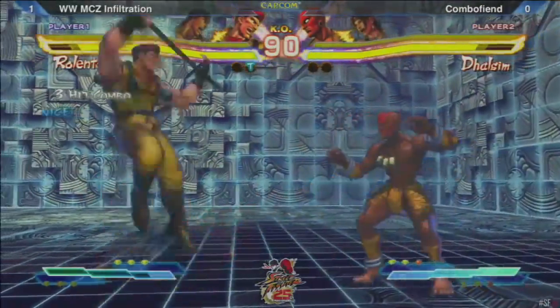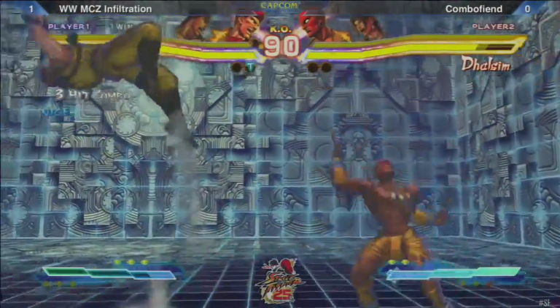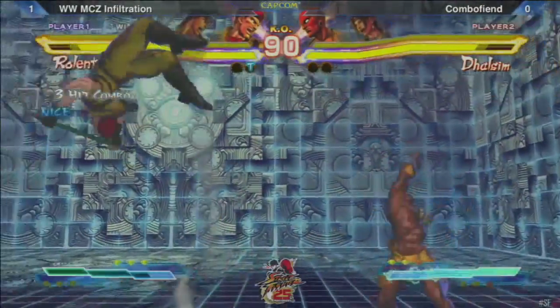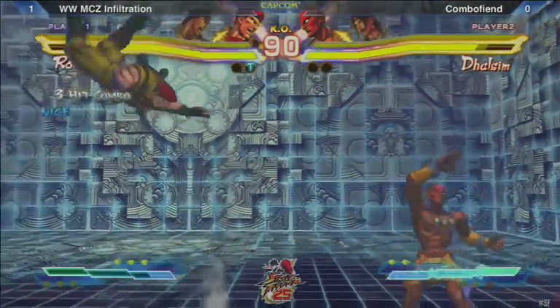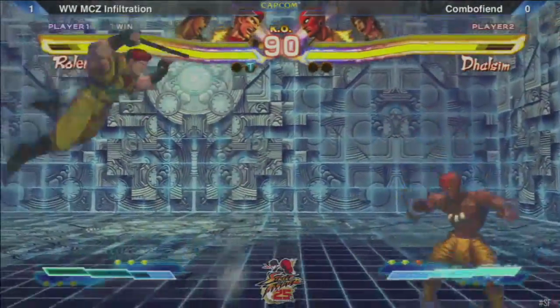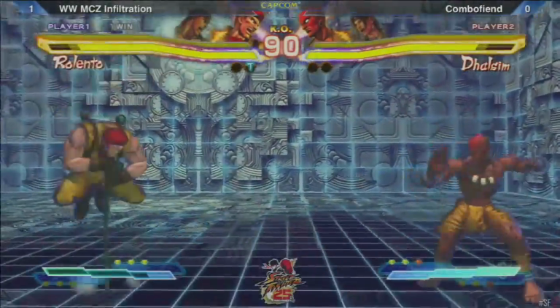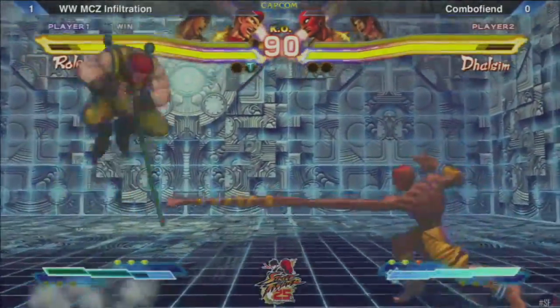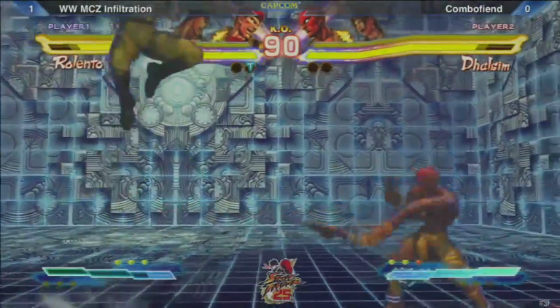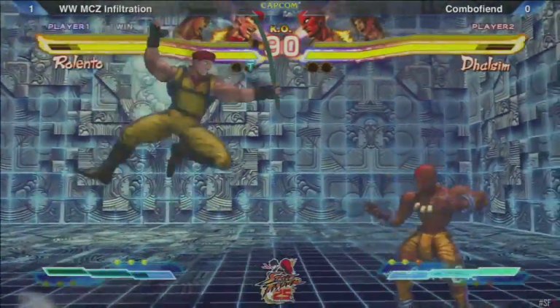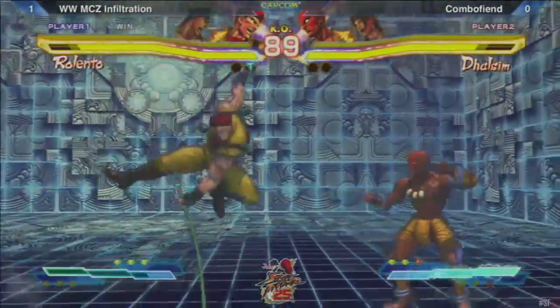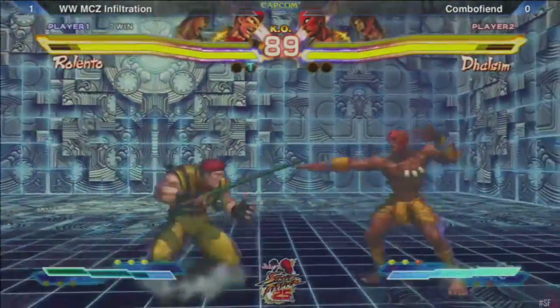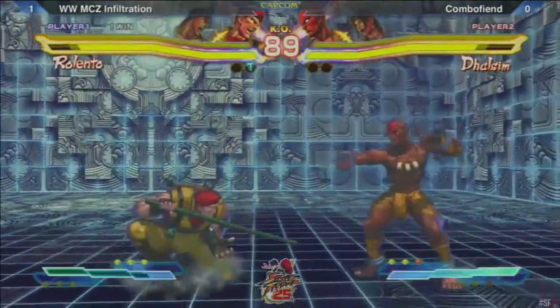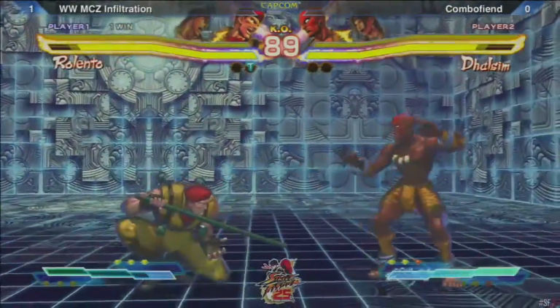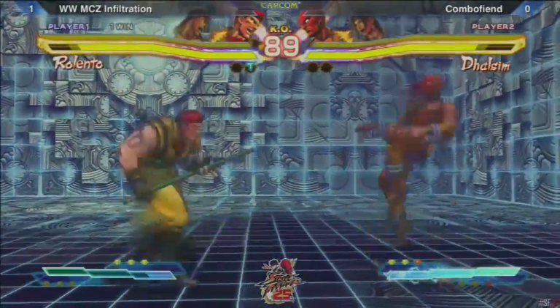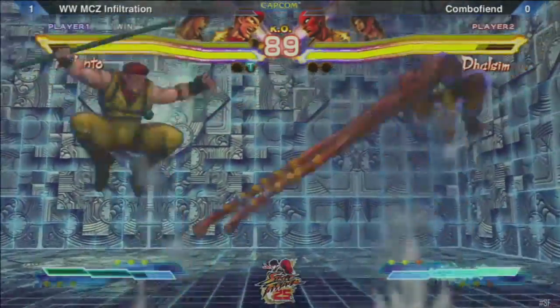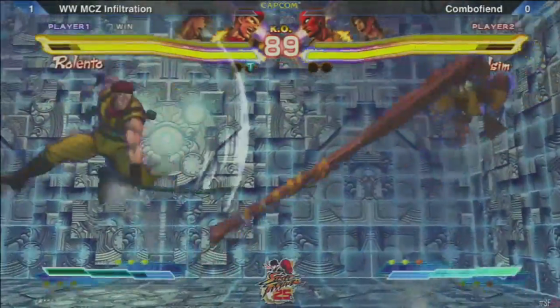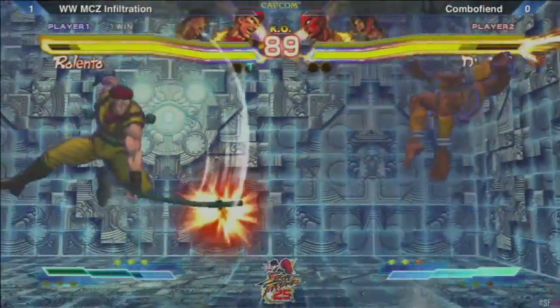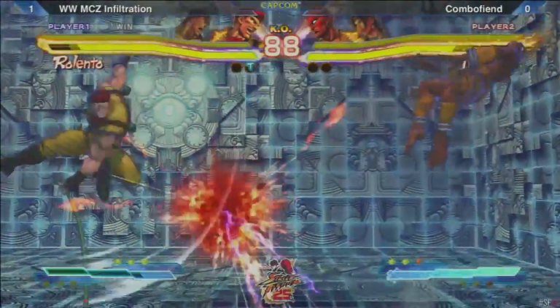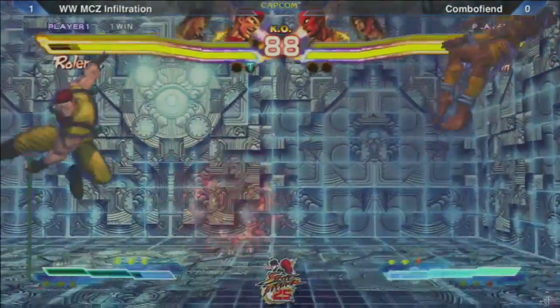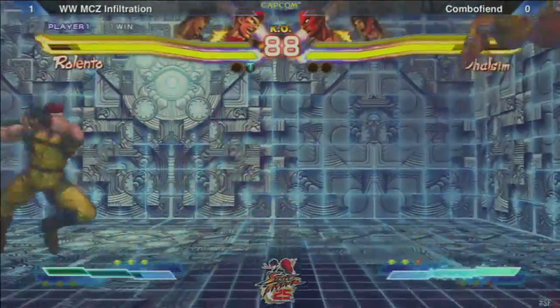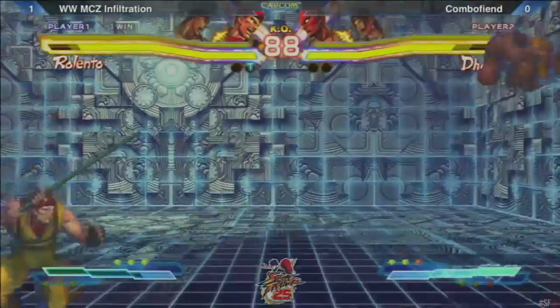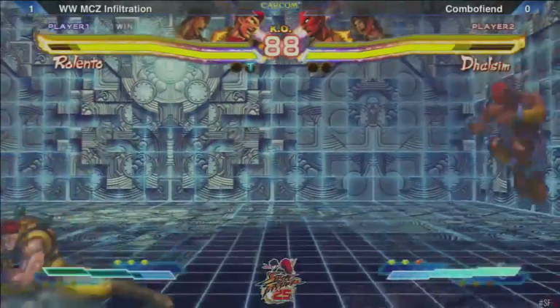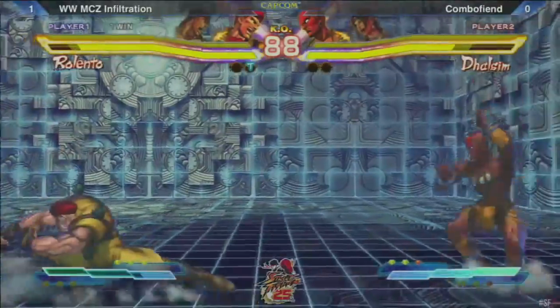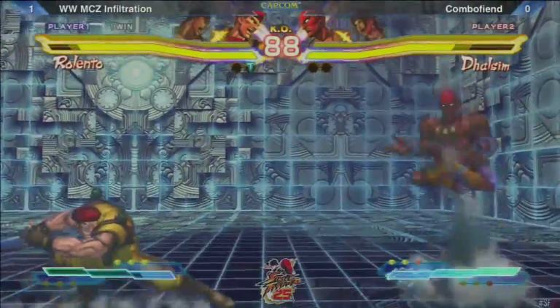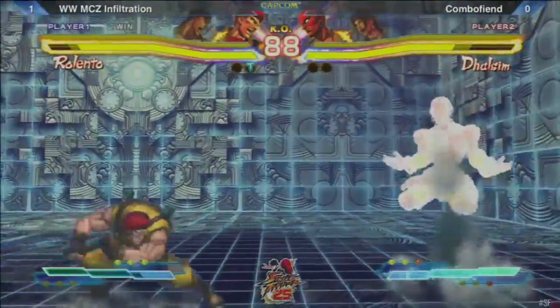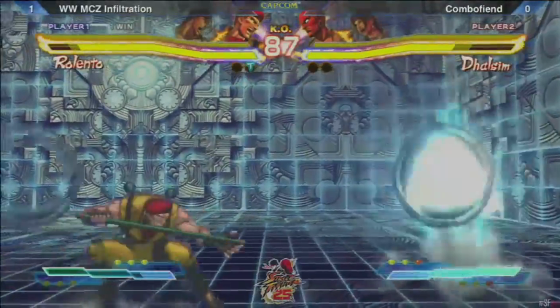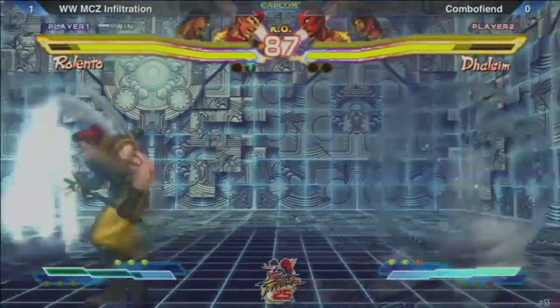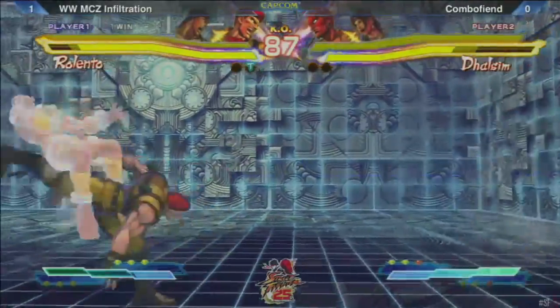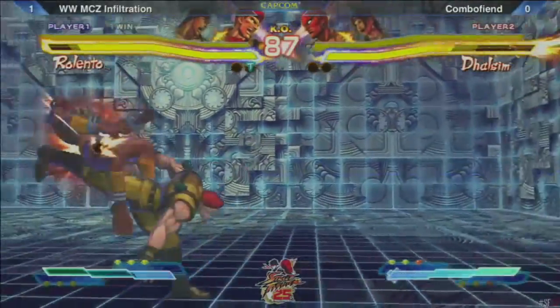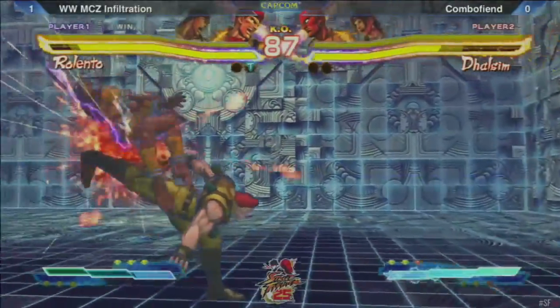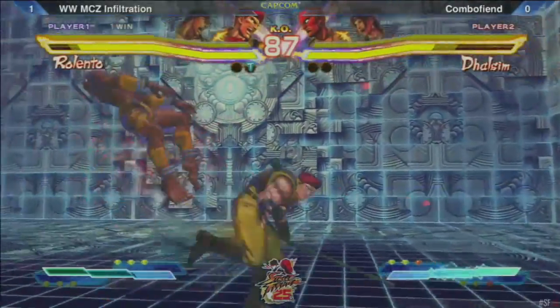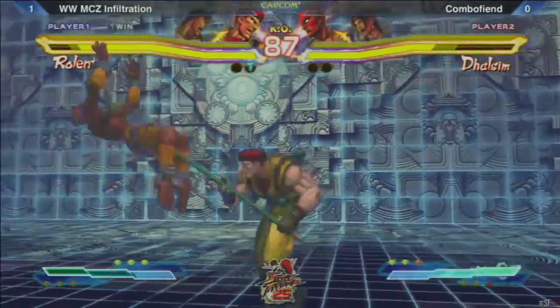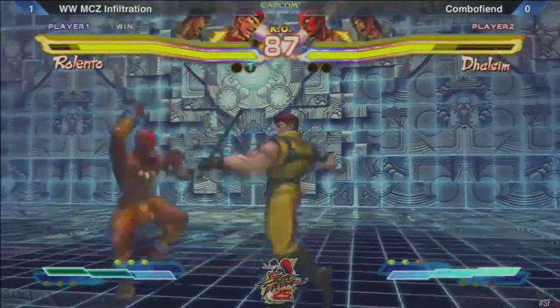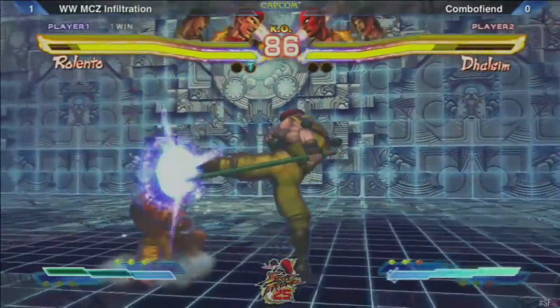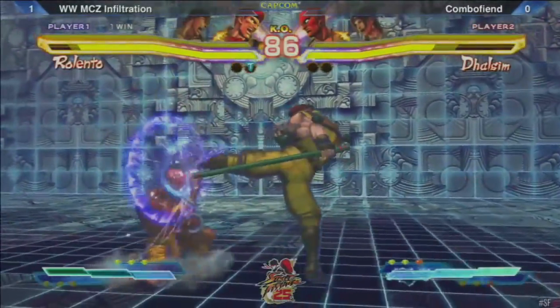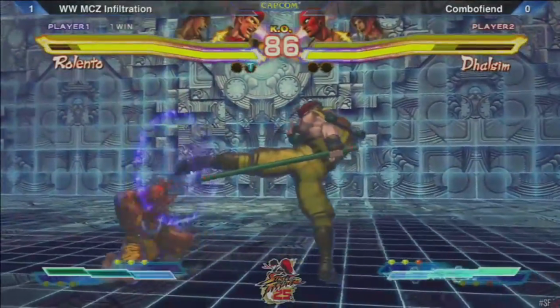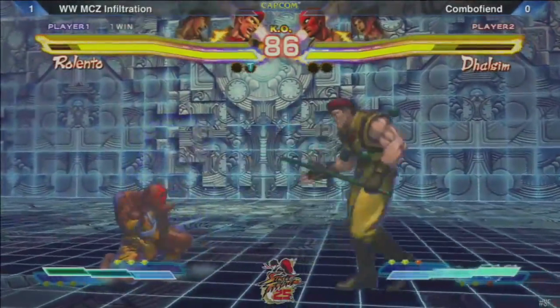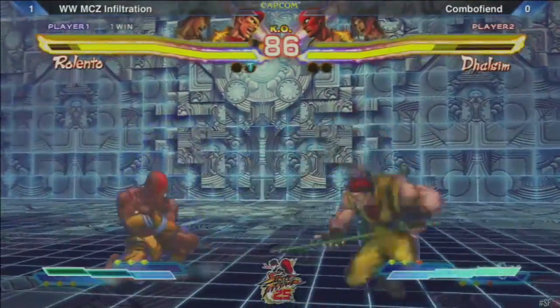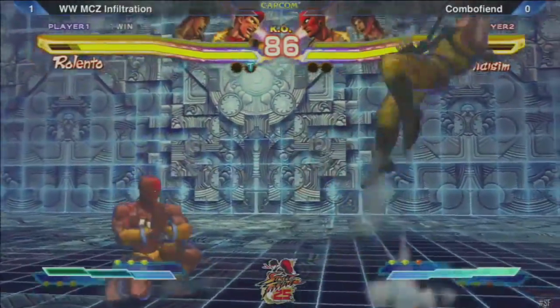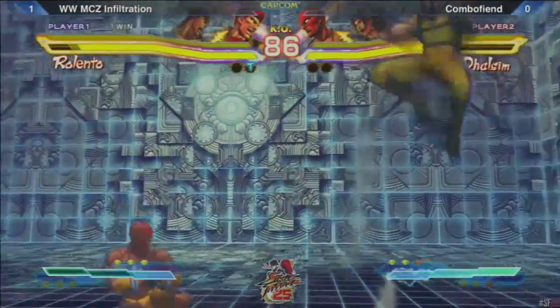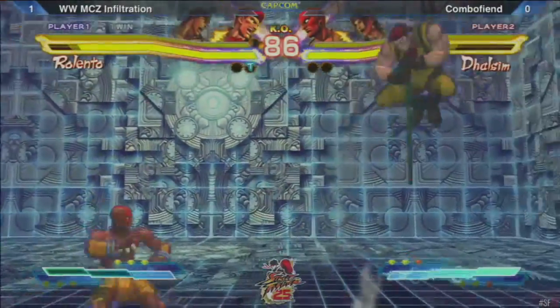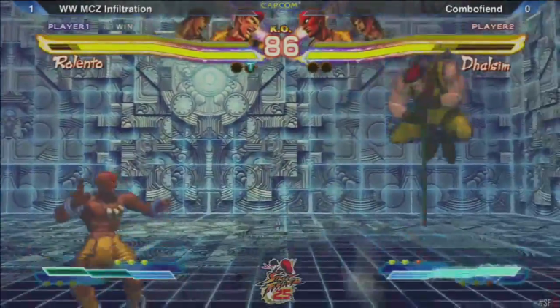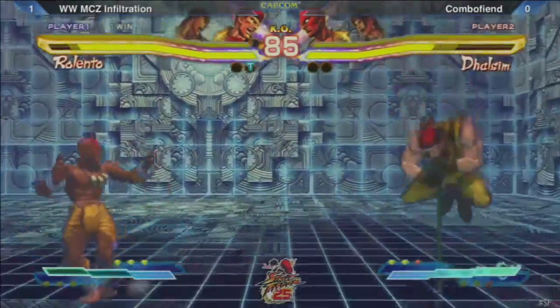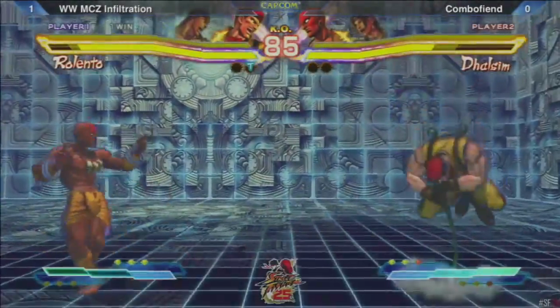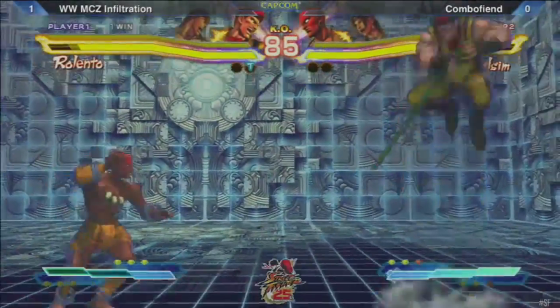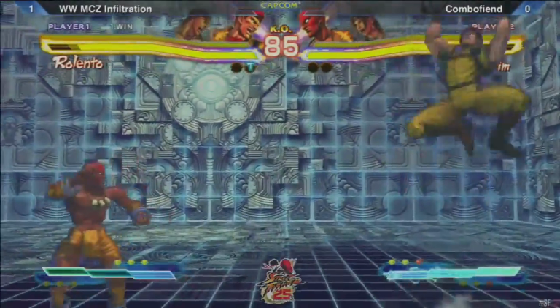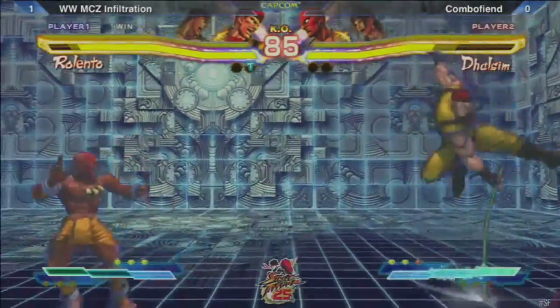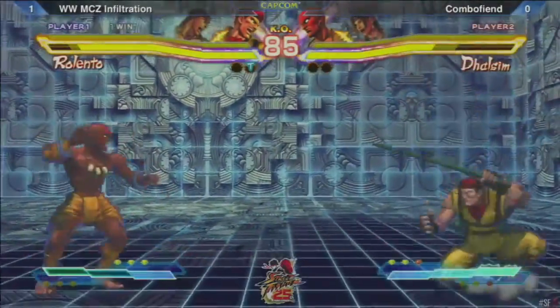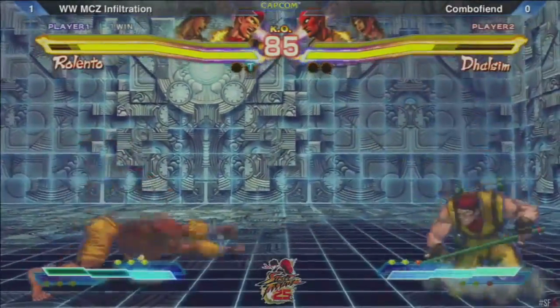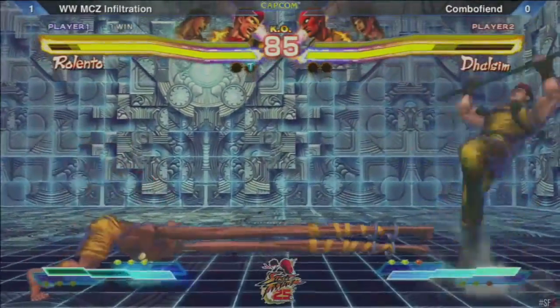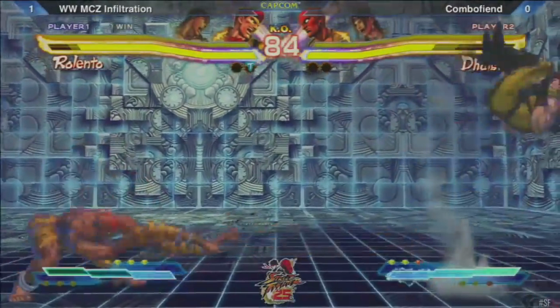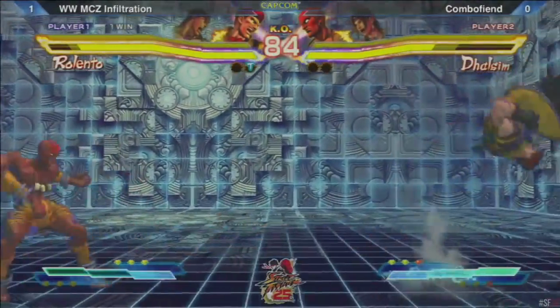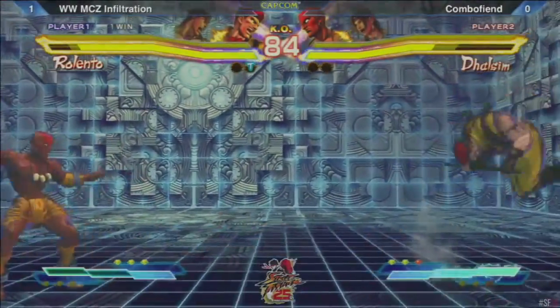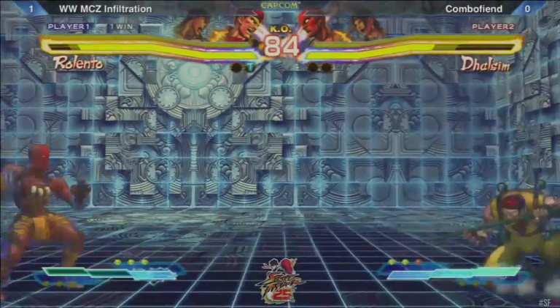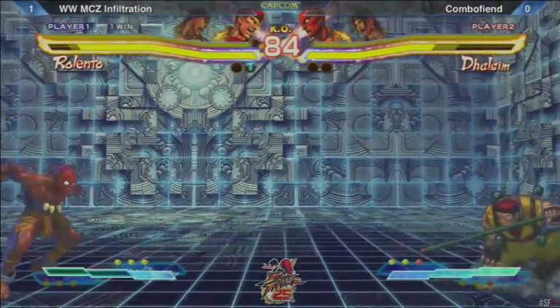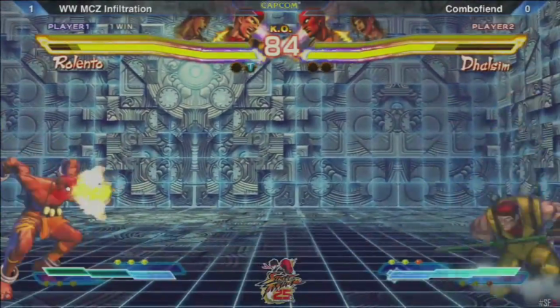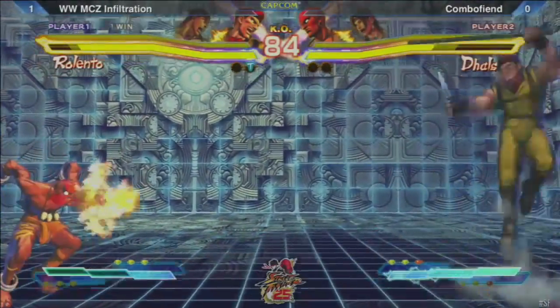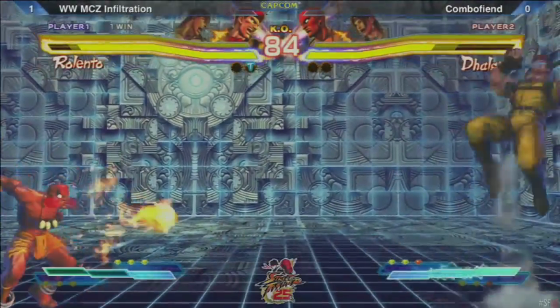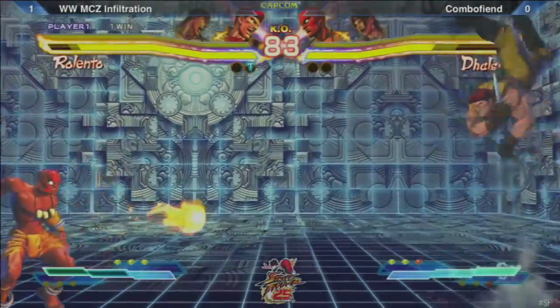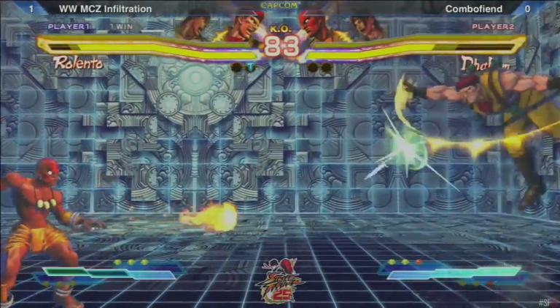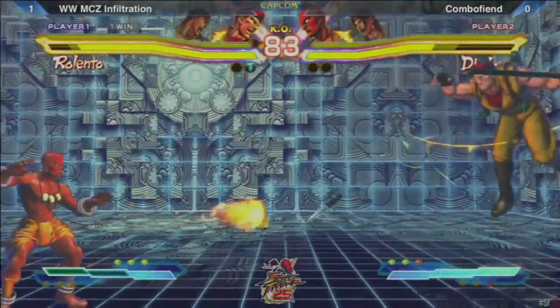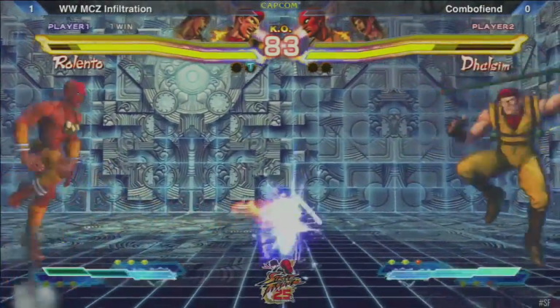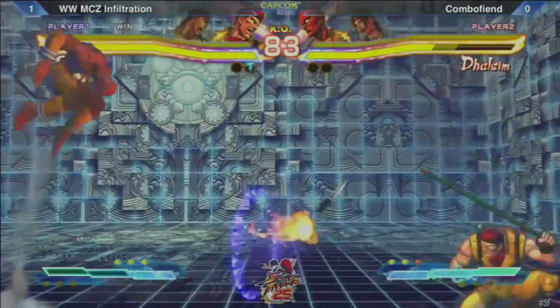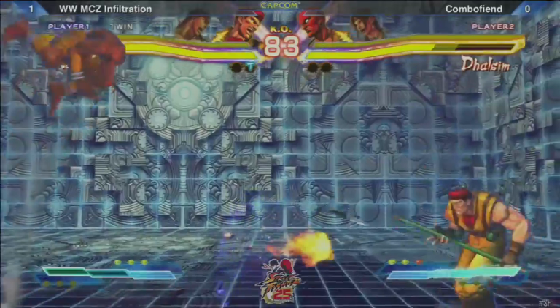Just flipping back there all day. And anytime Dhalsim throws that fireball, he gets that. He has just not let Combofiend teleport in ever.